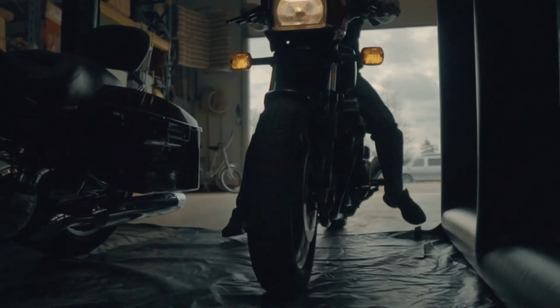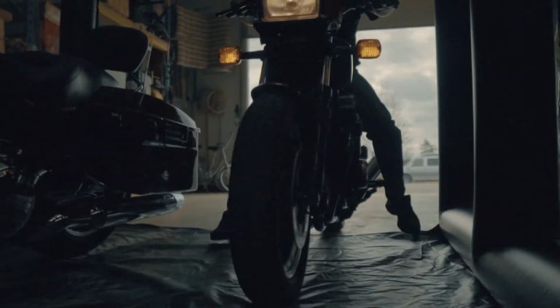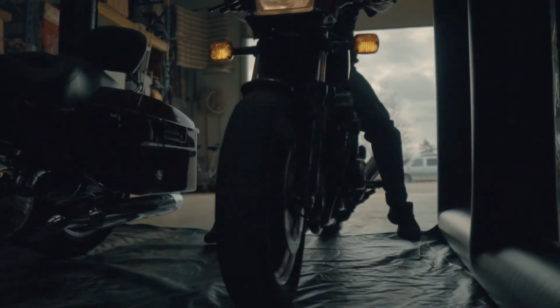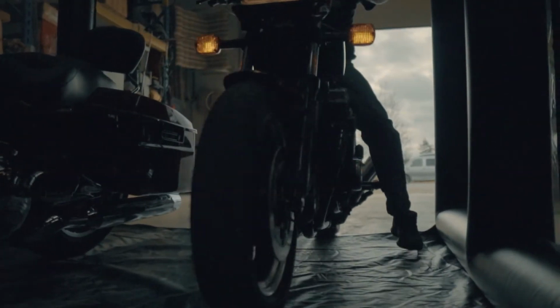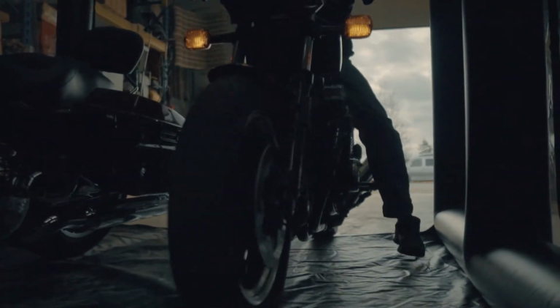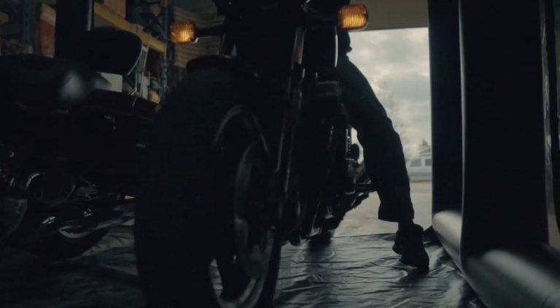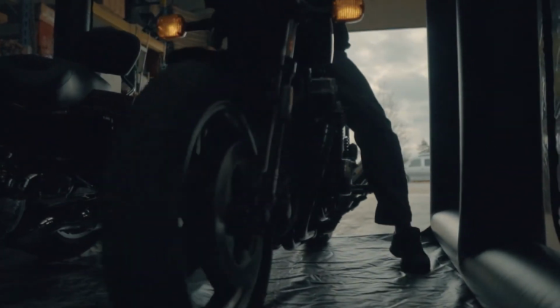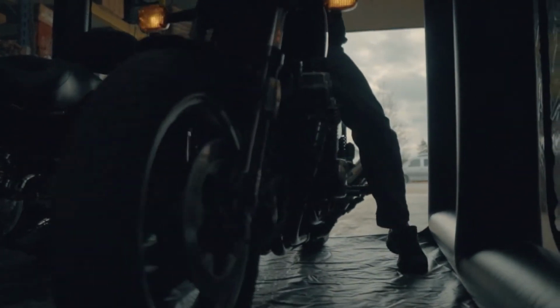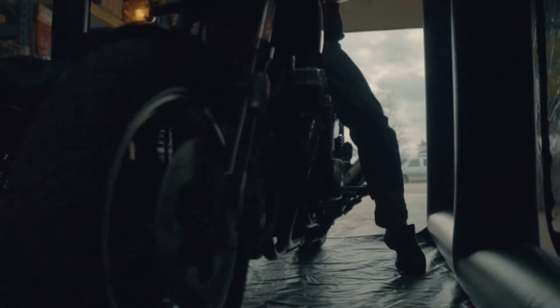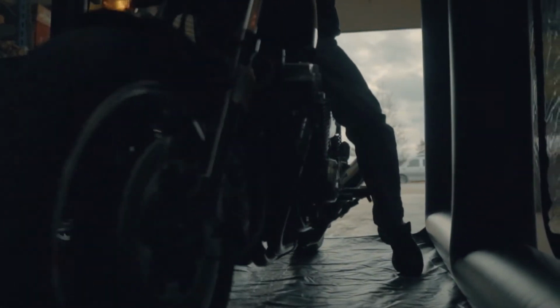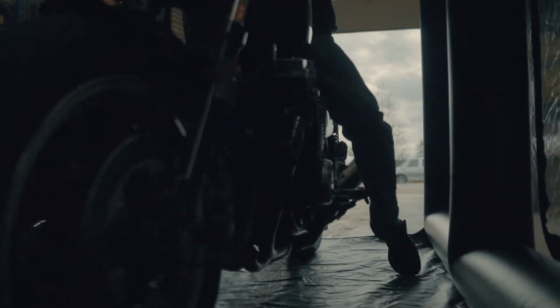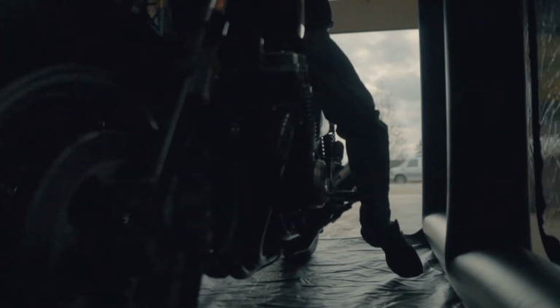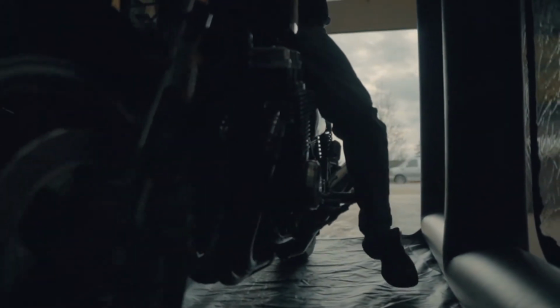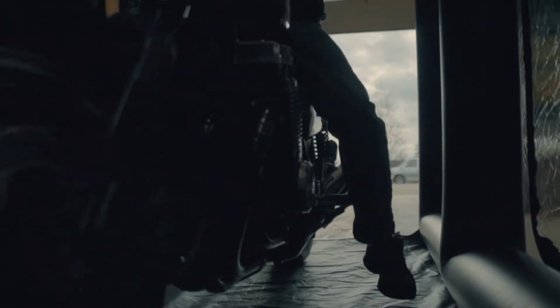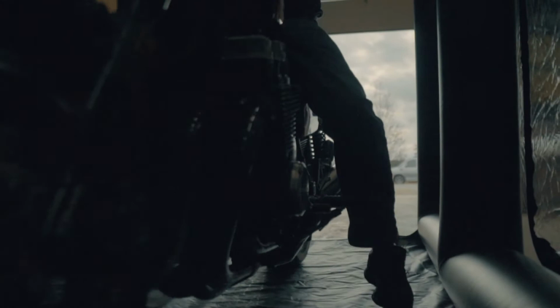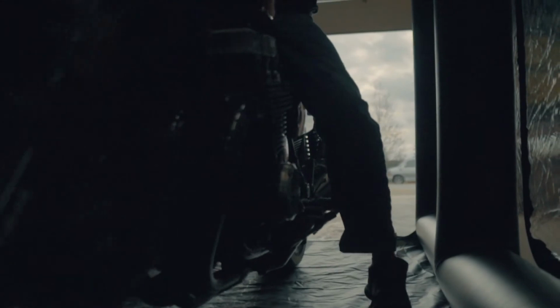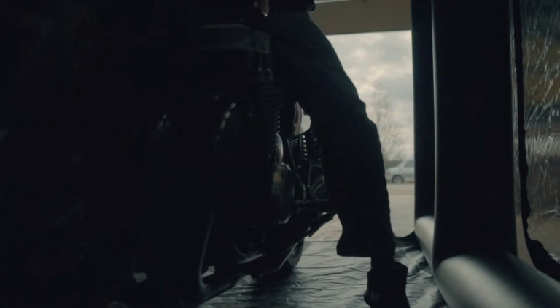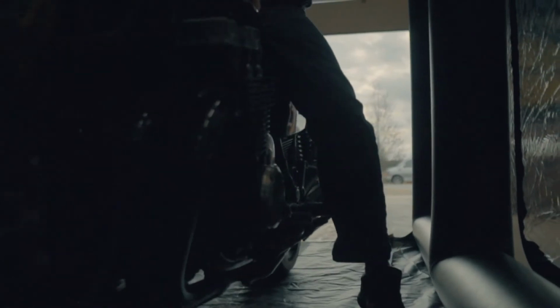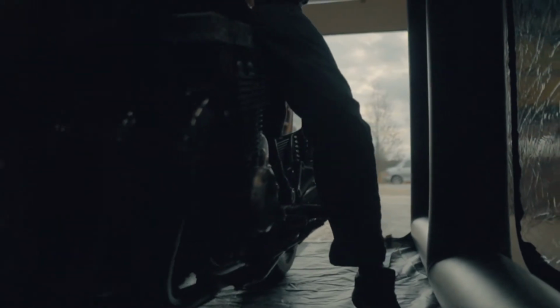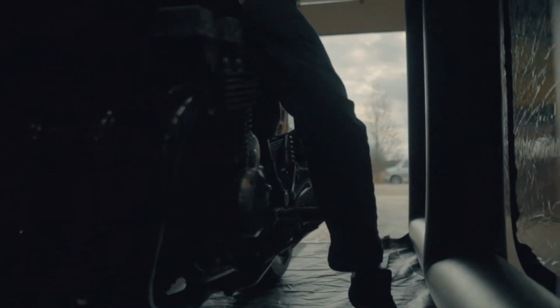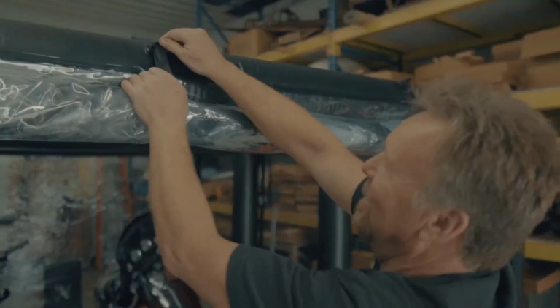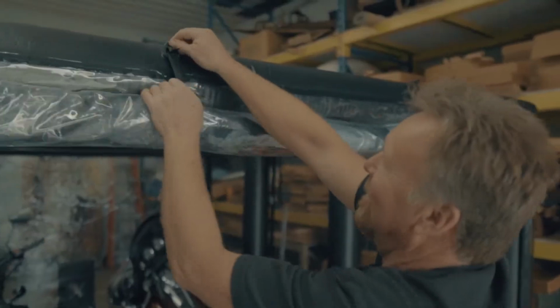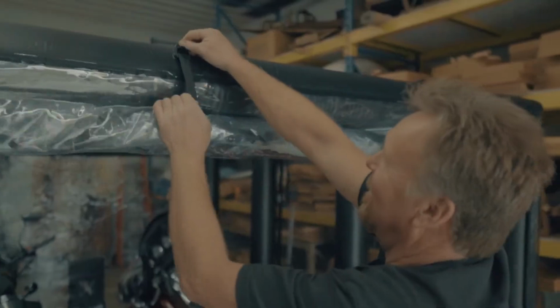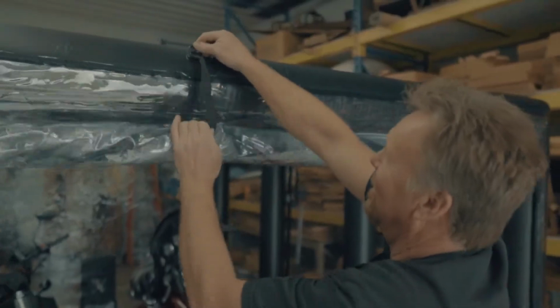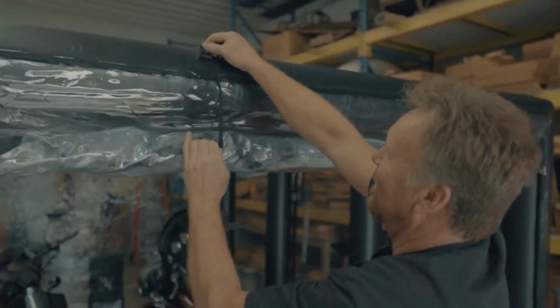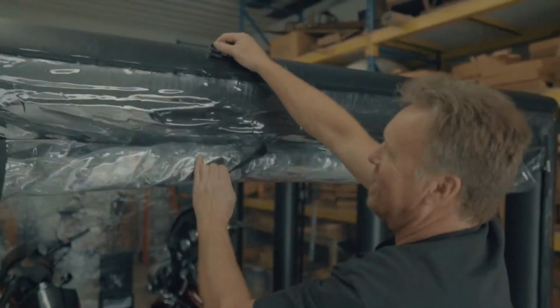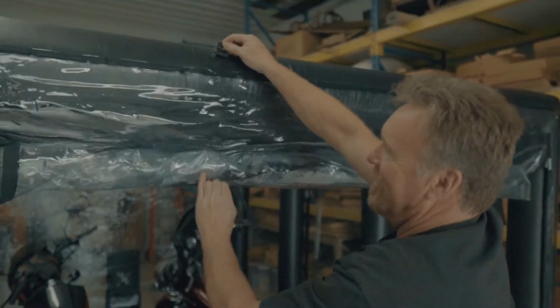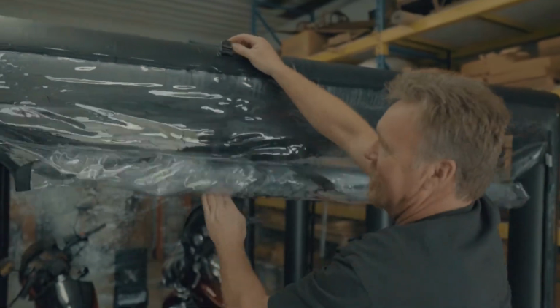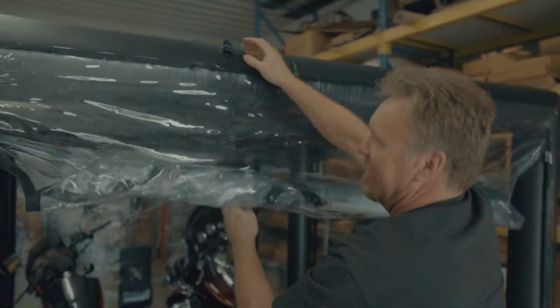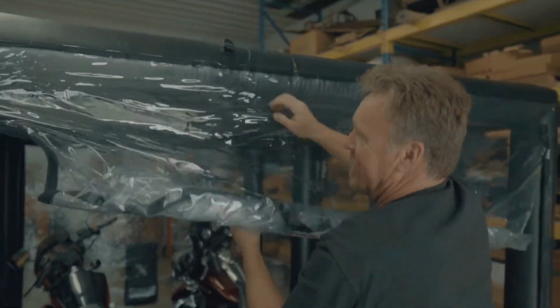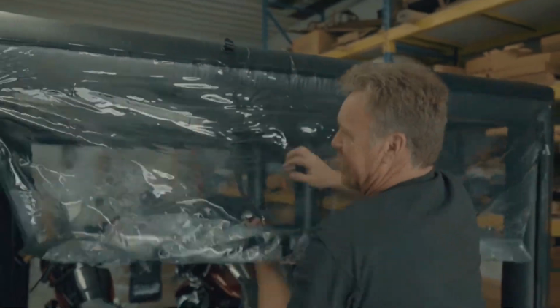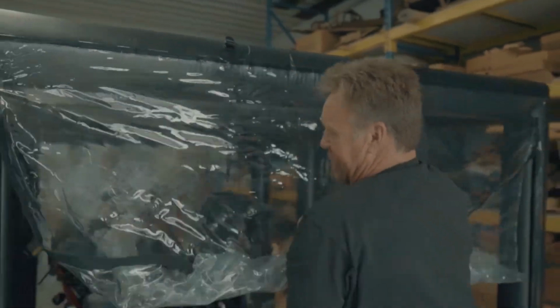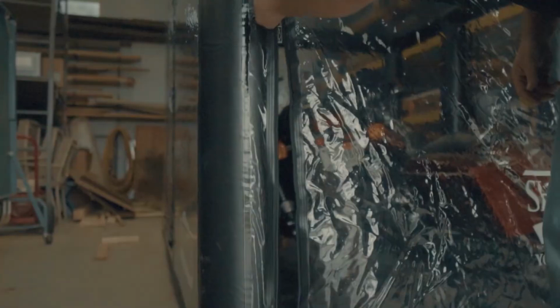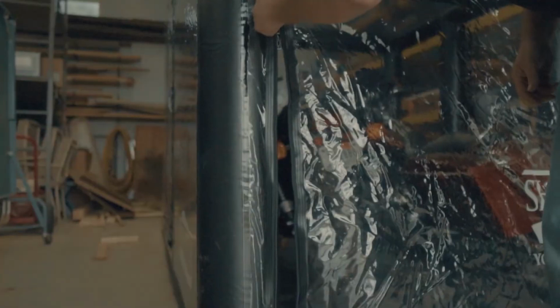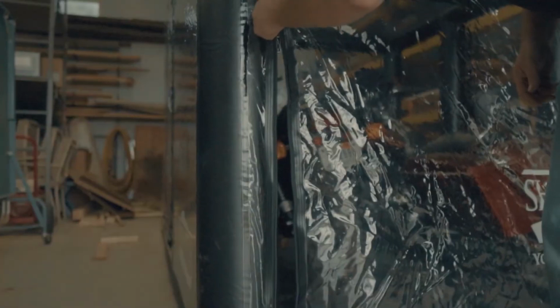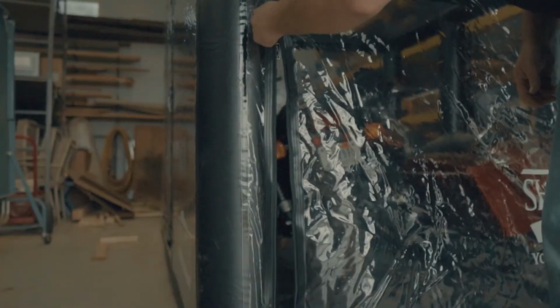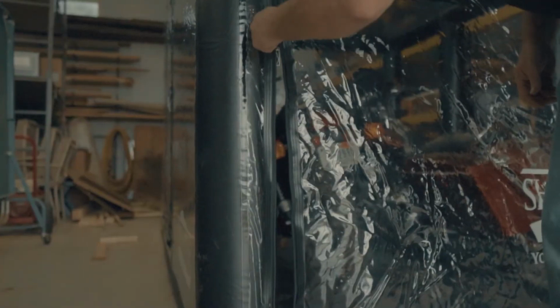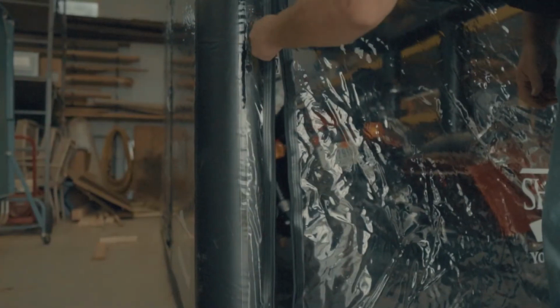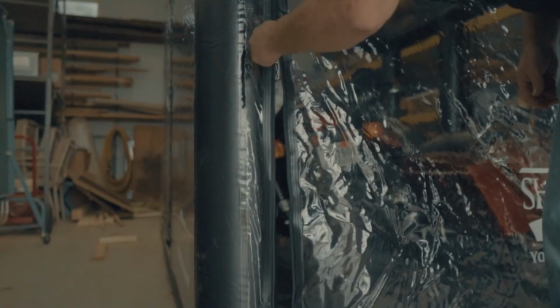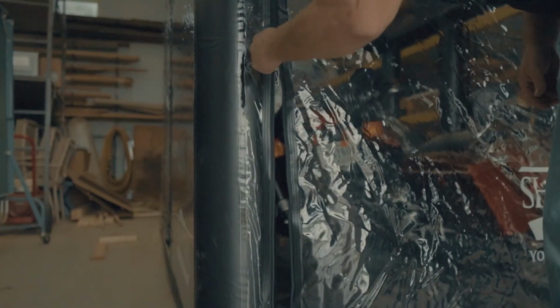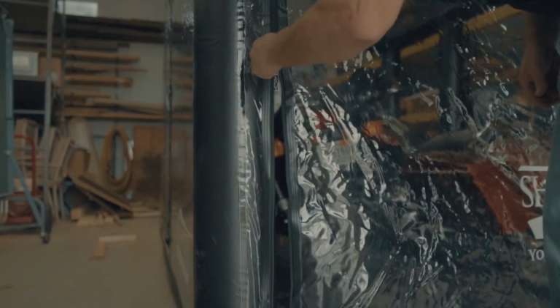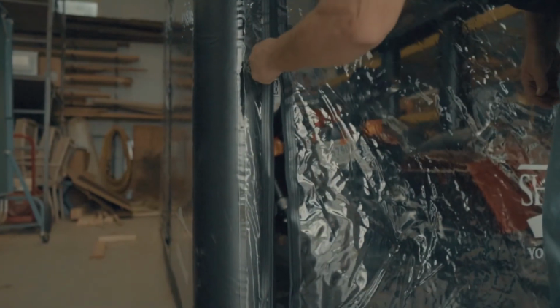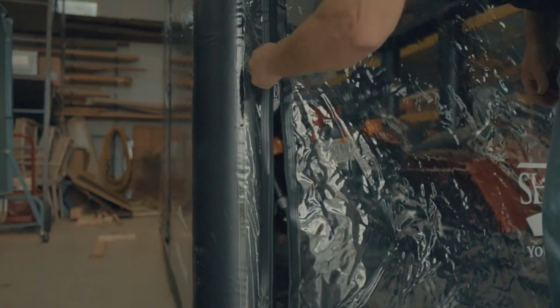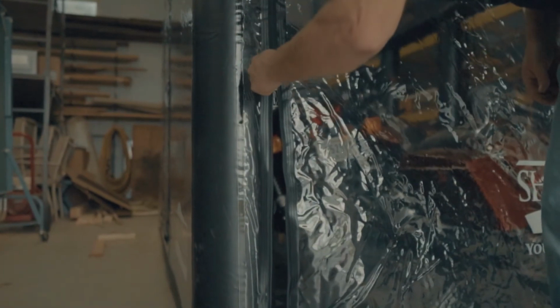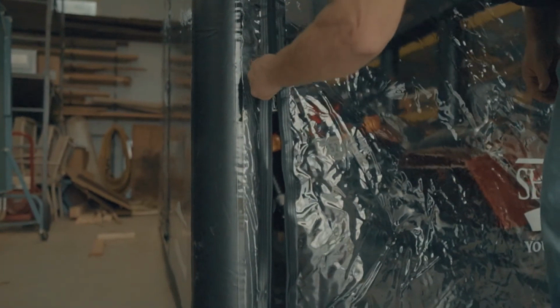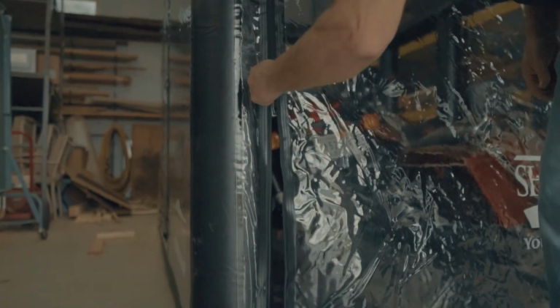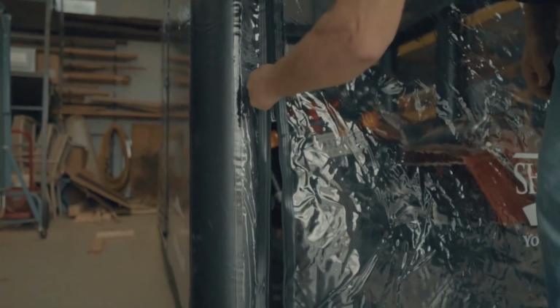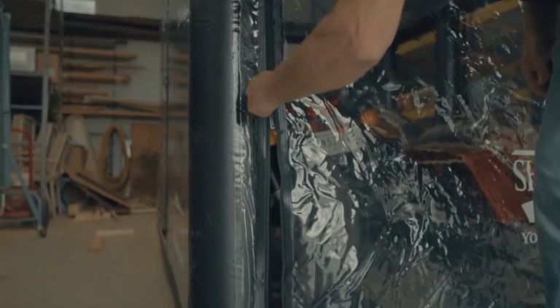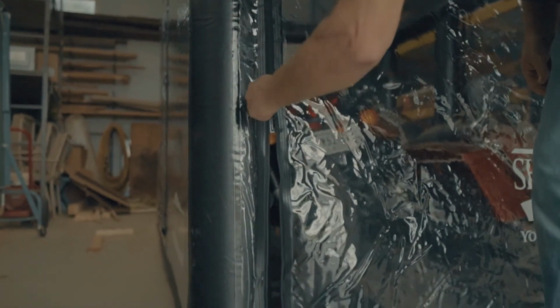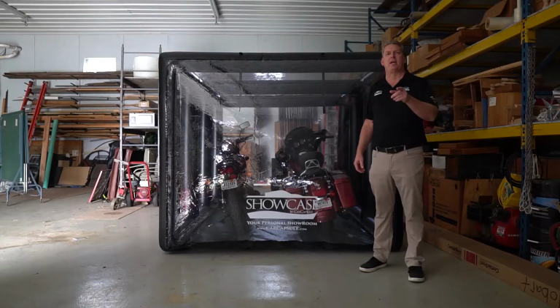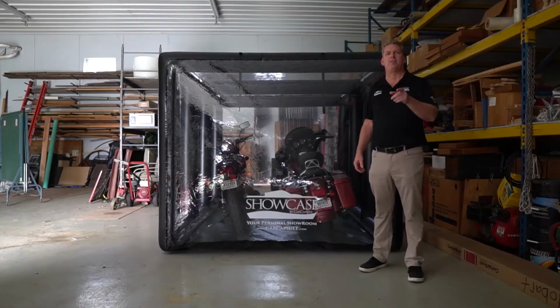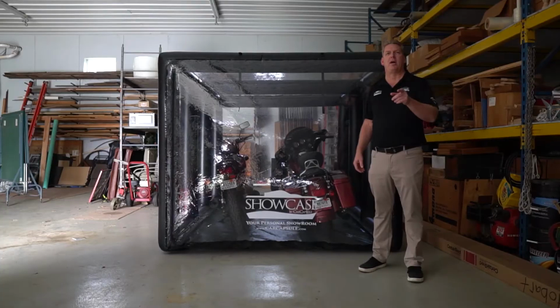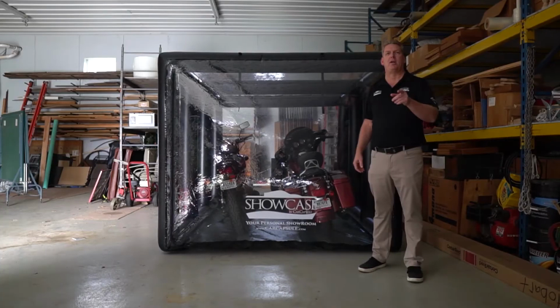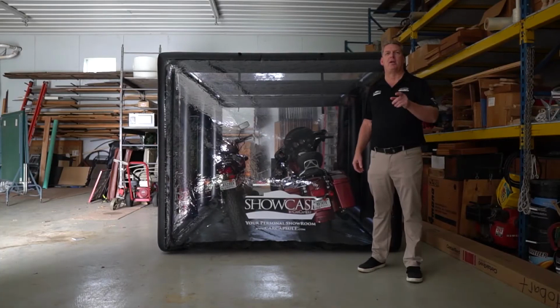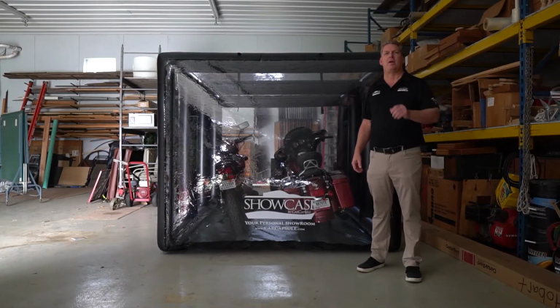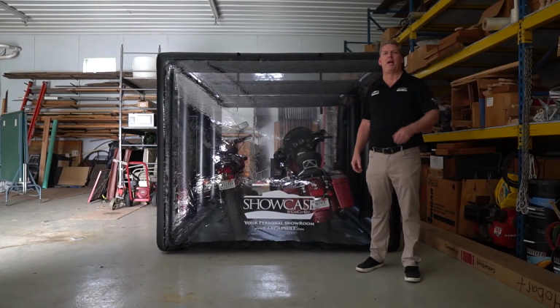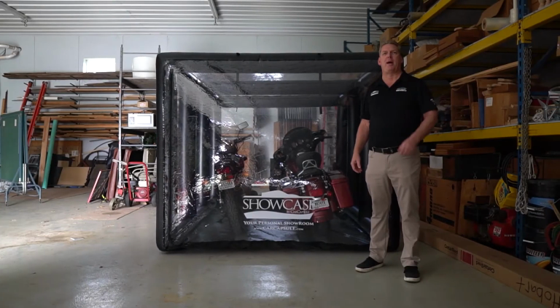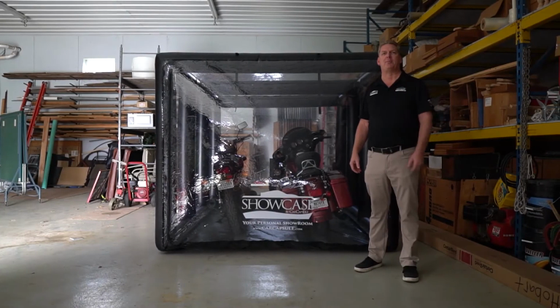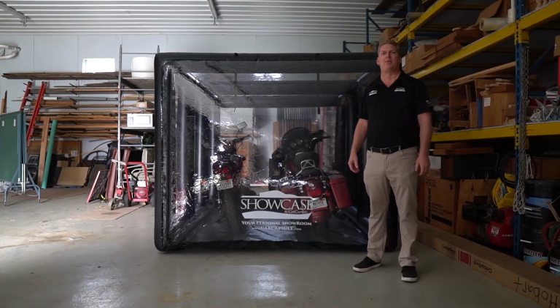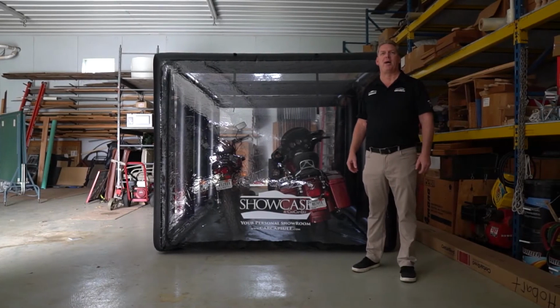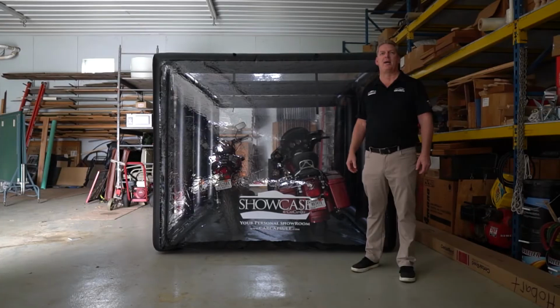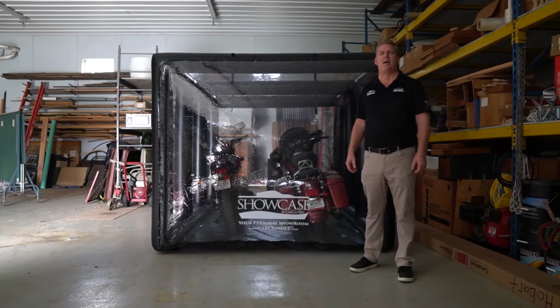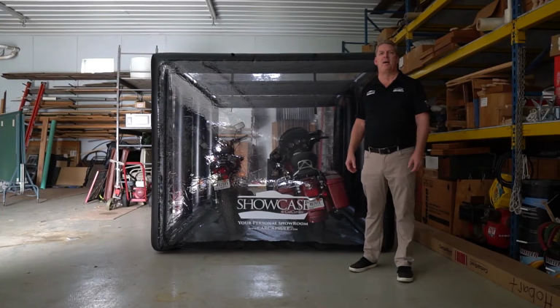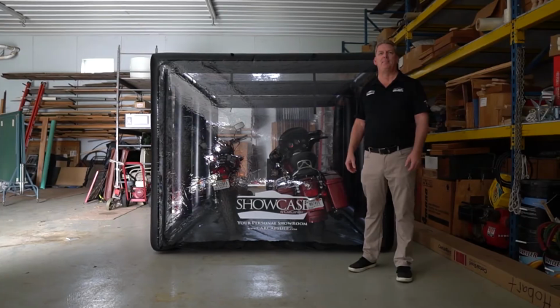When you take this bike out in the spring, no dust, no dirt, ready to ride, less time cleaning. Check us out at CarCapsule.com.